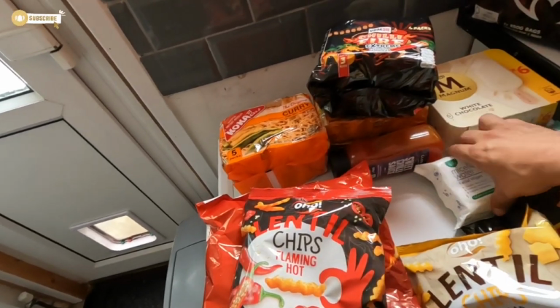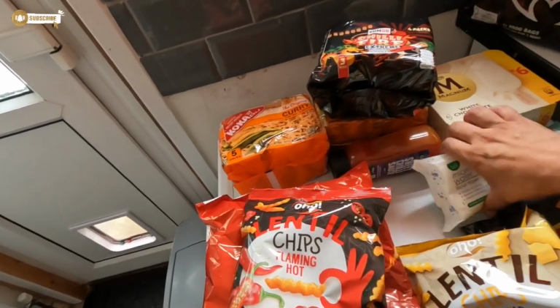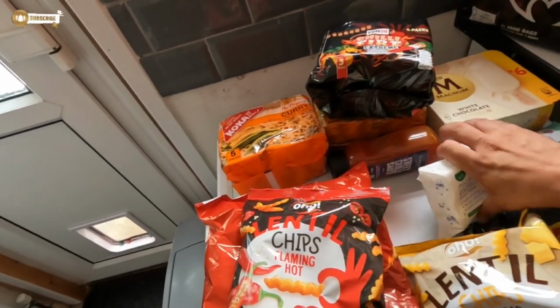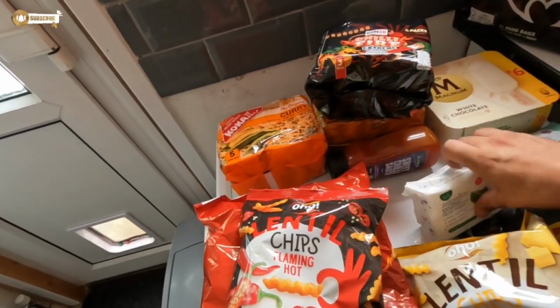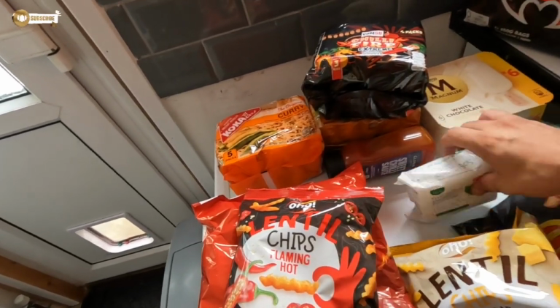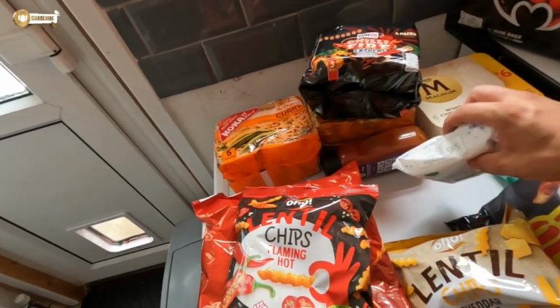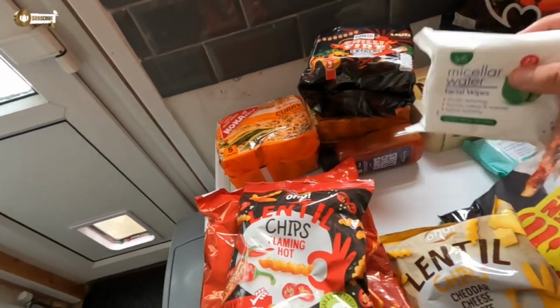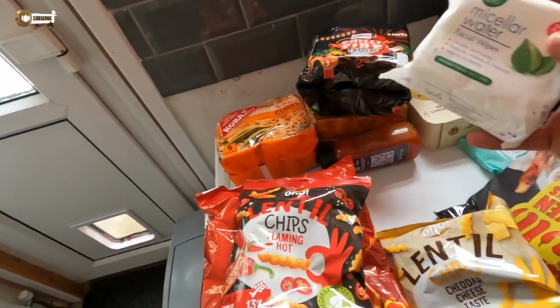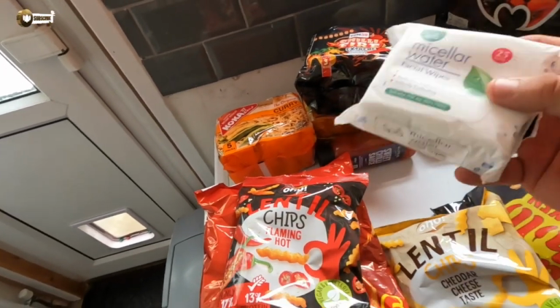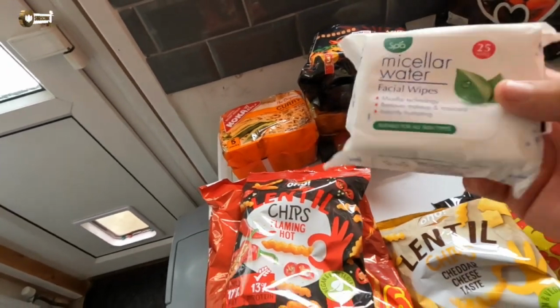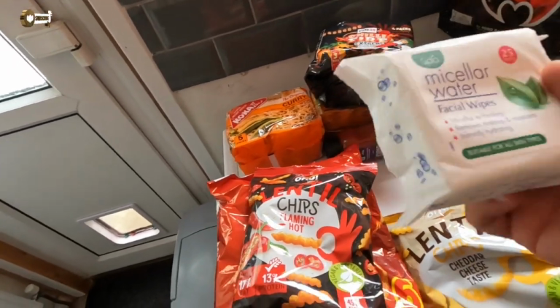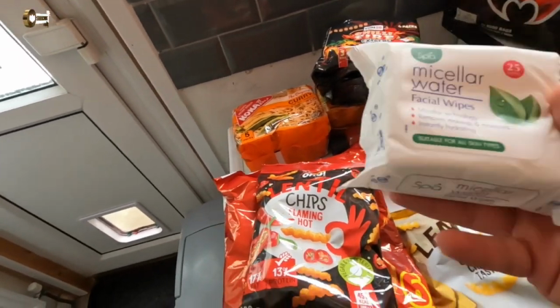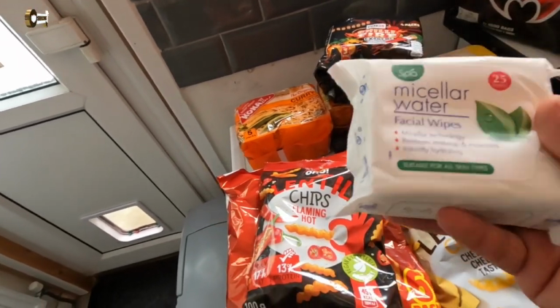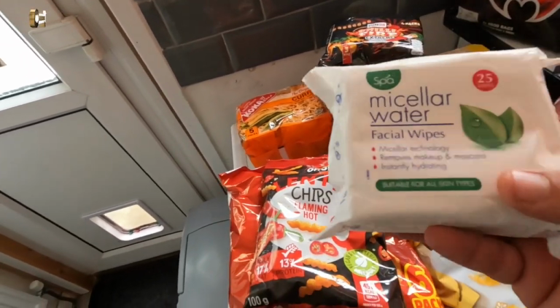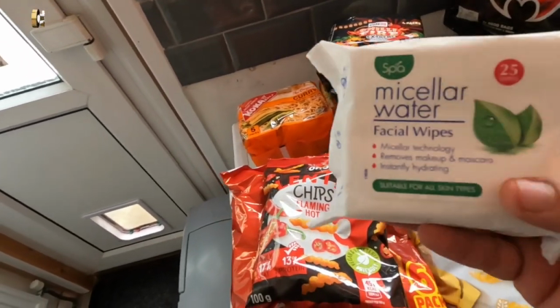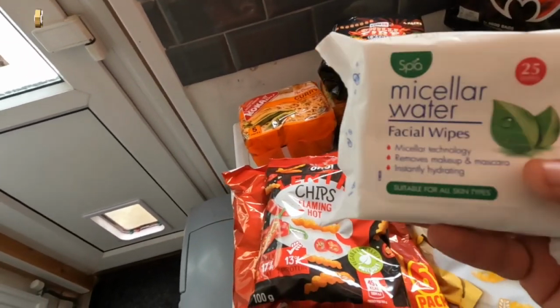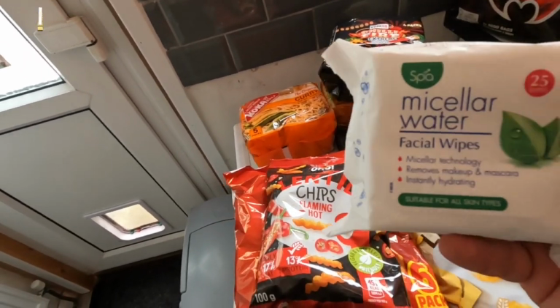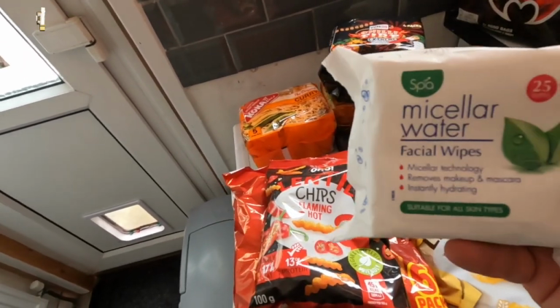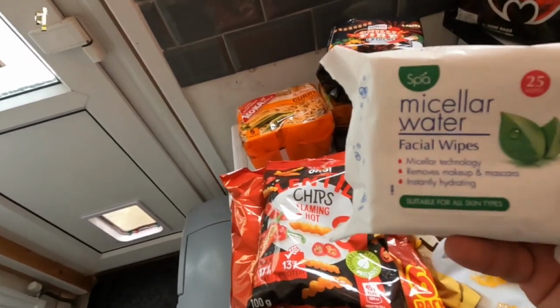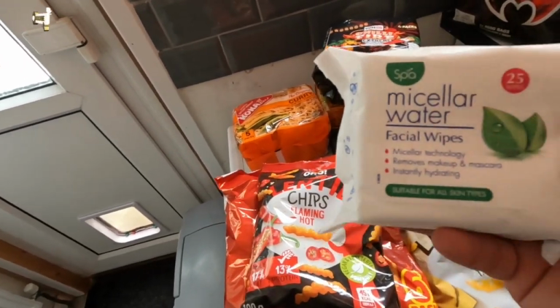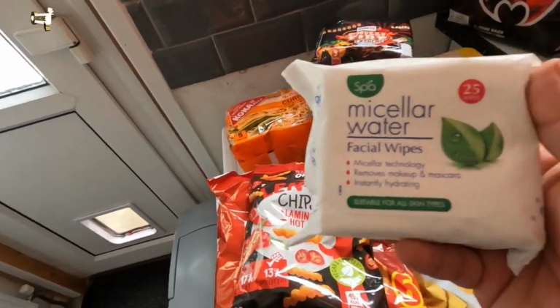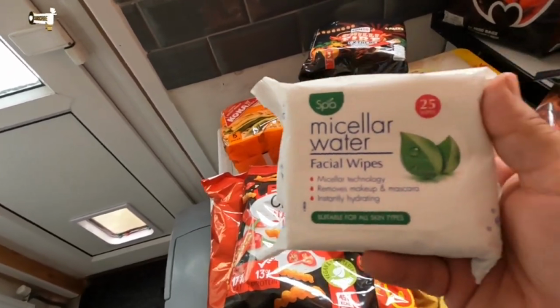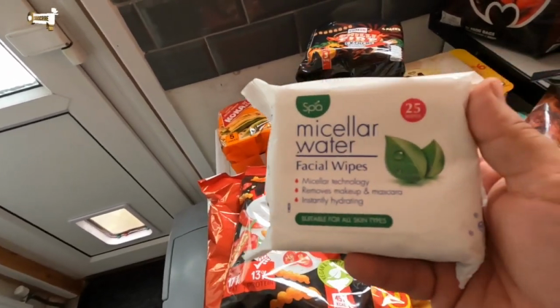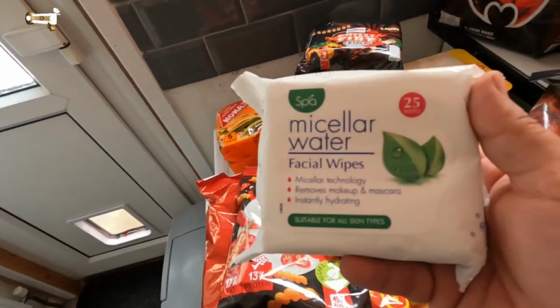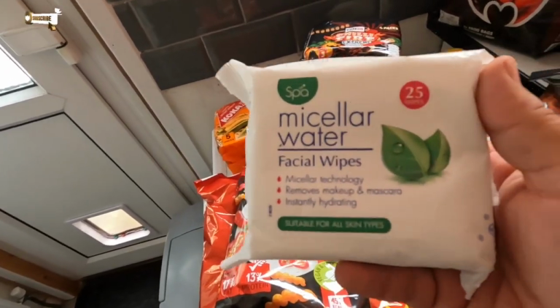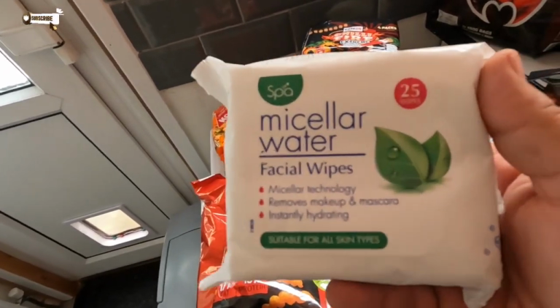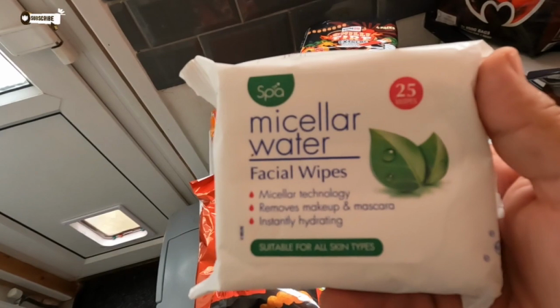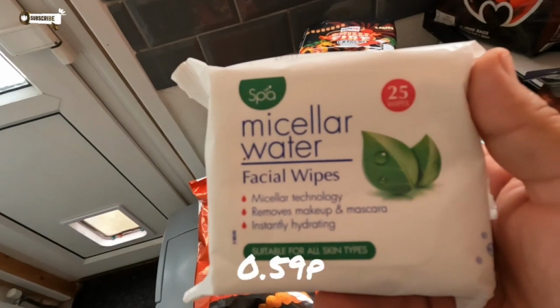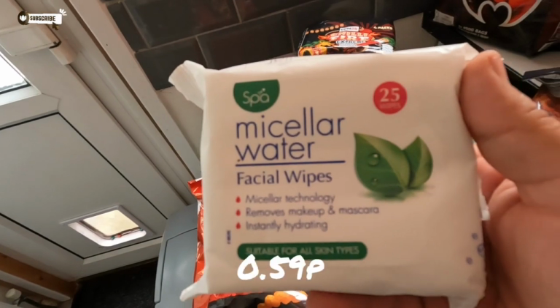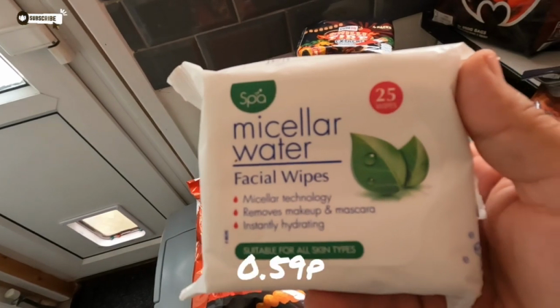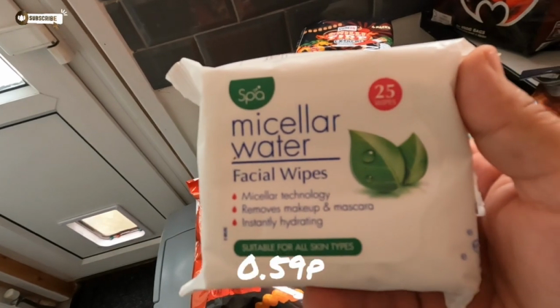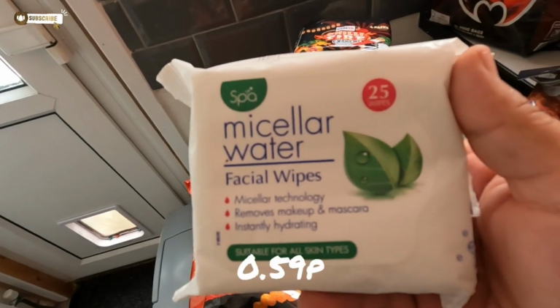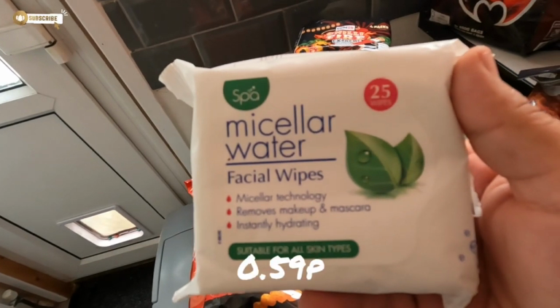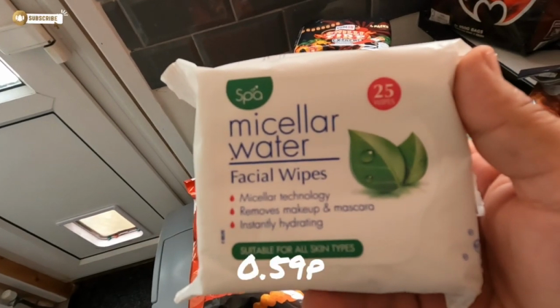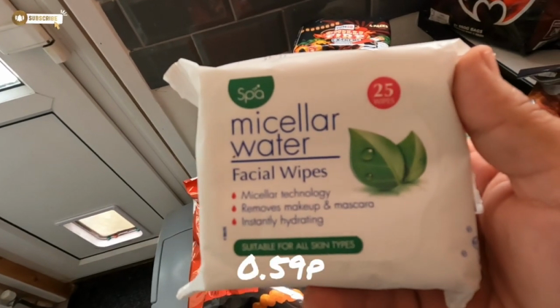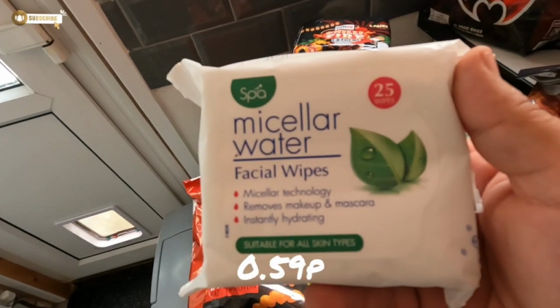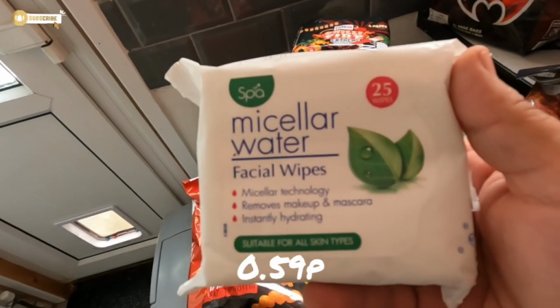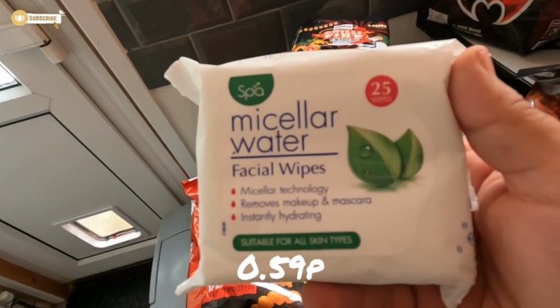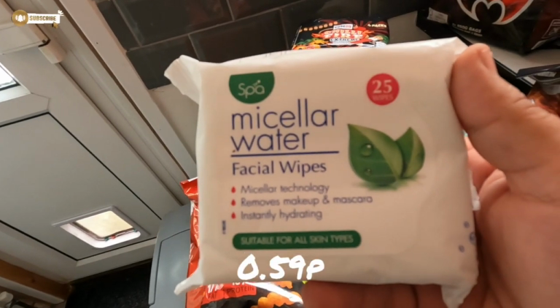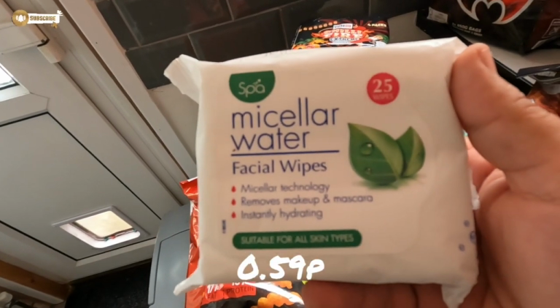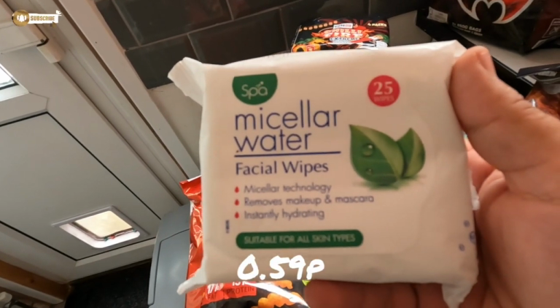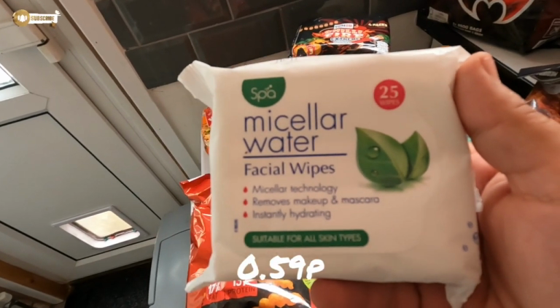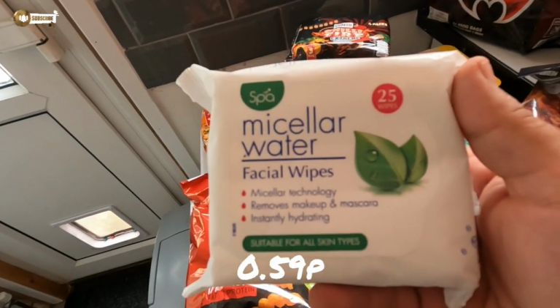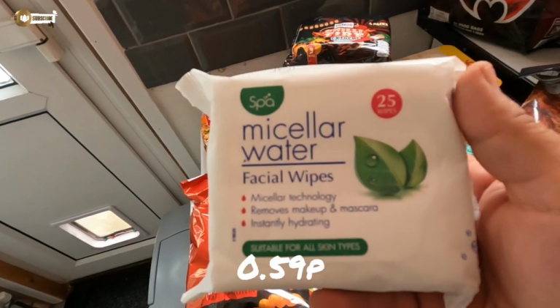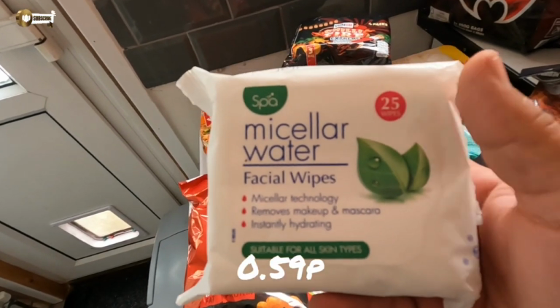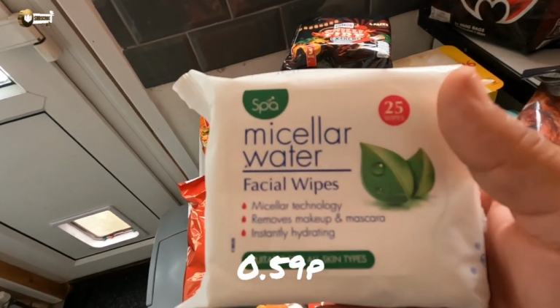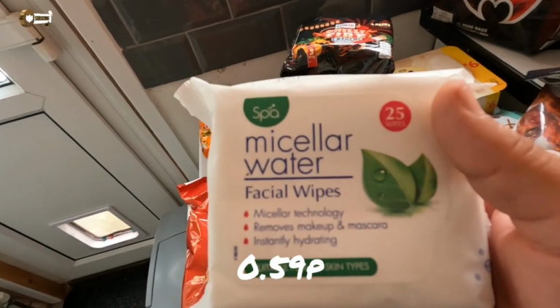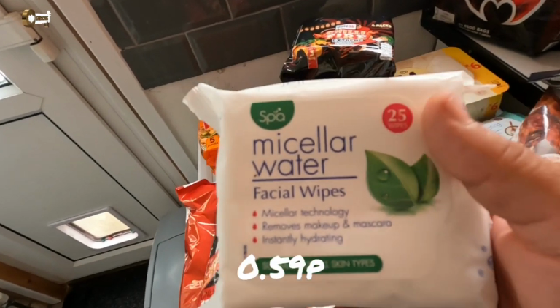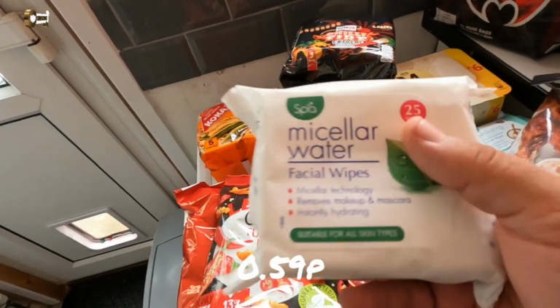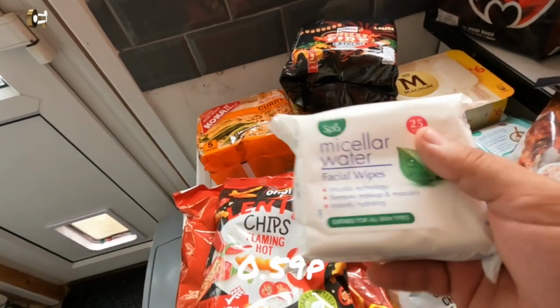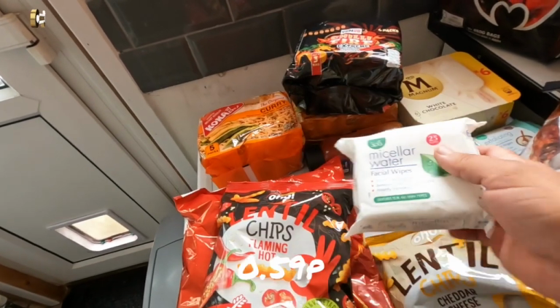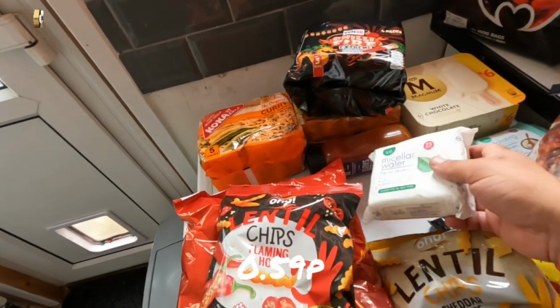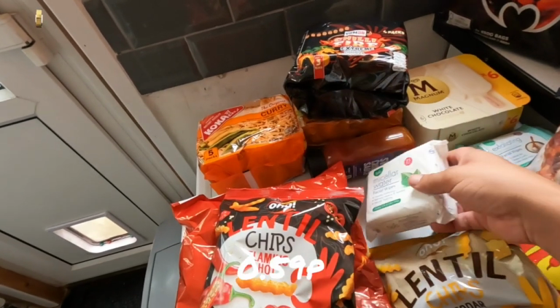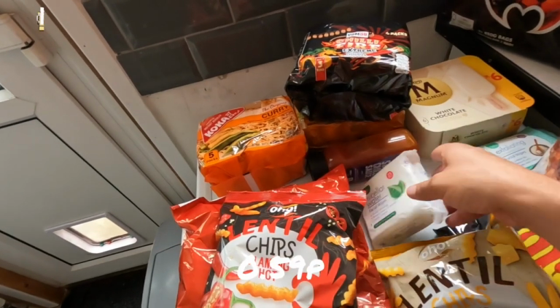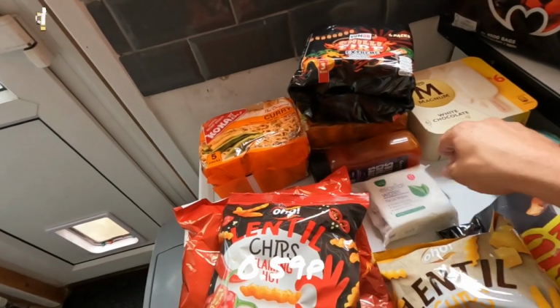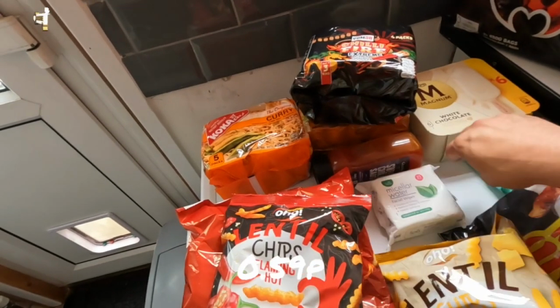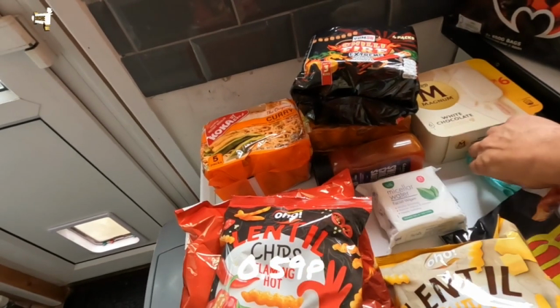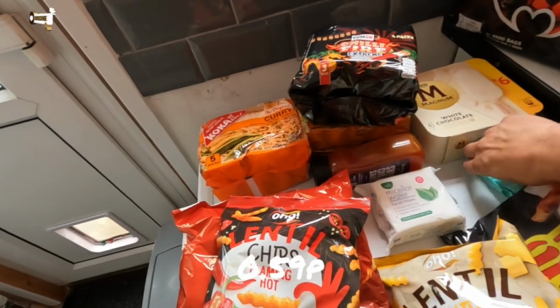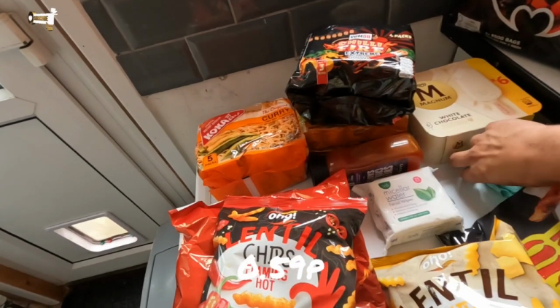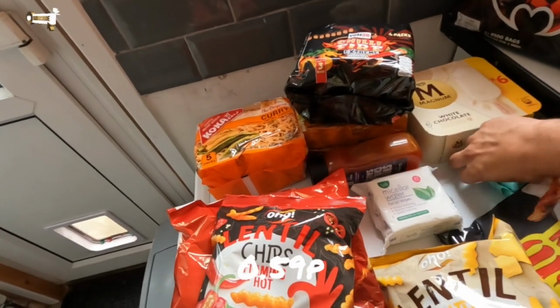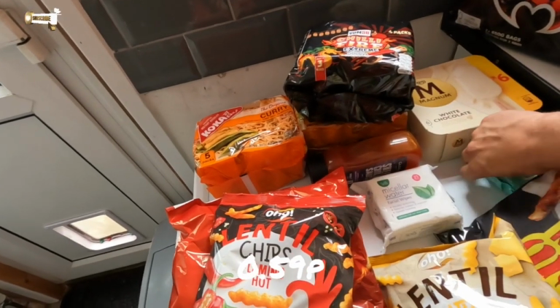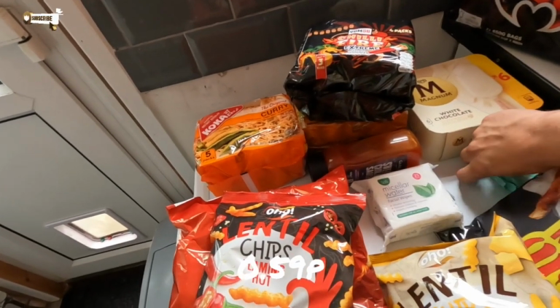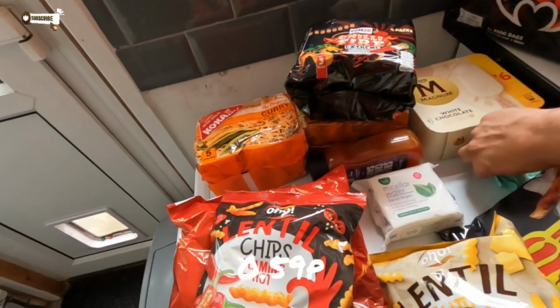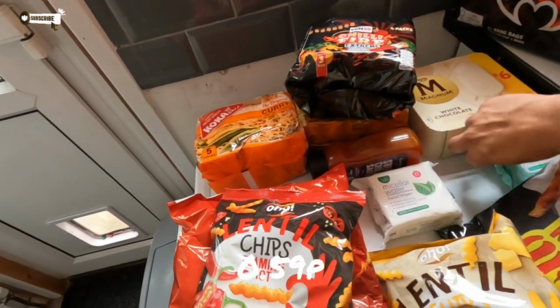Jen picked up some facial wipes for removing makeup.